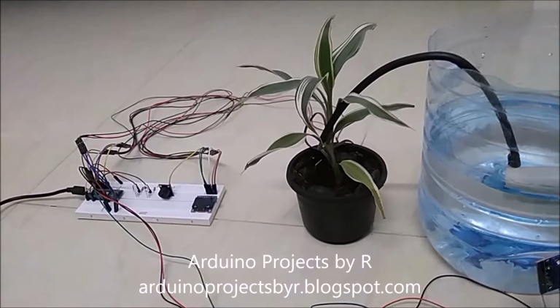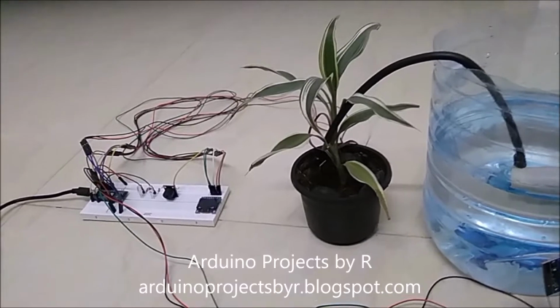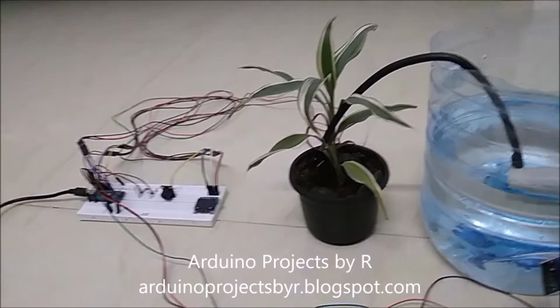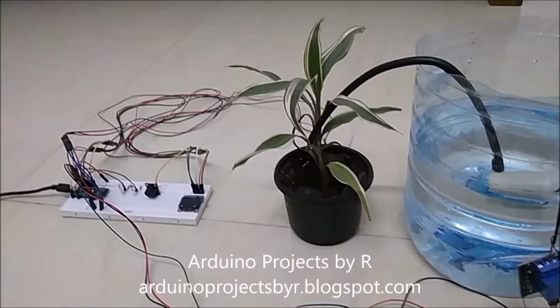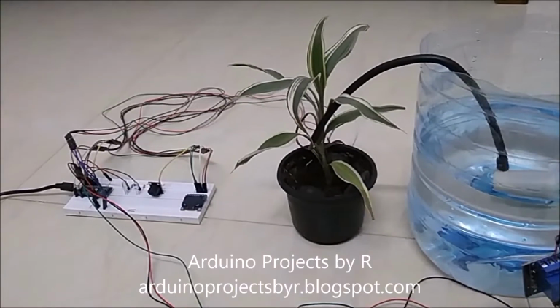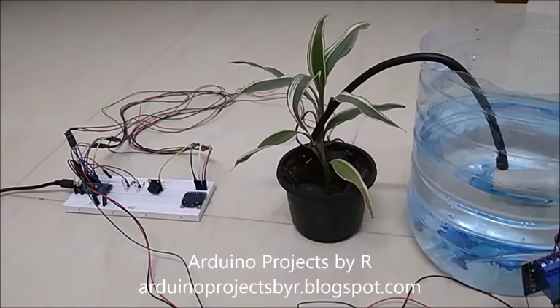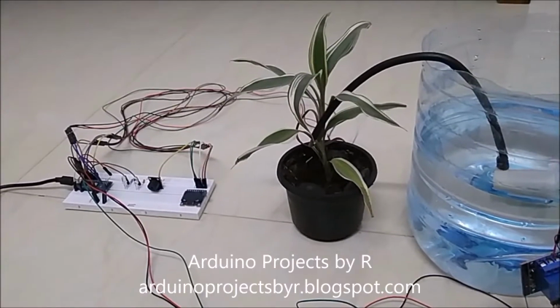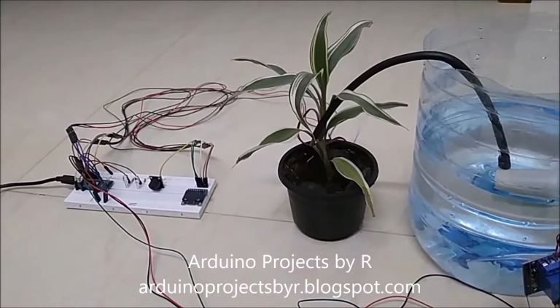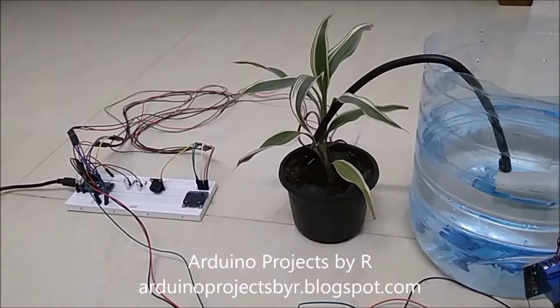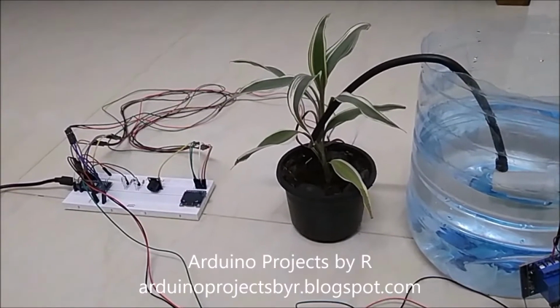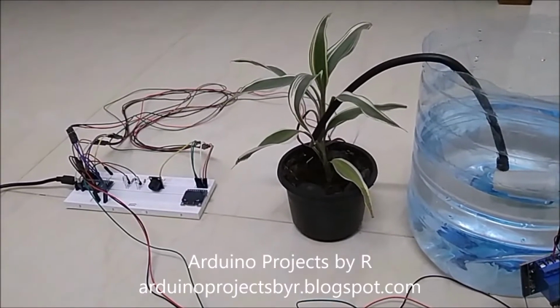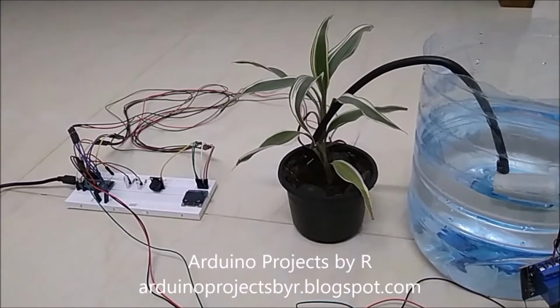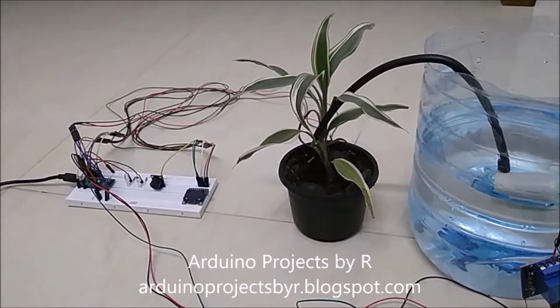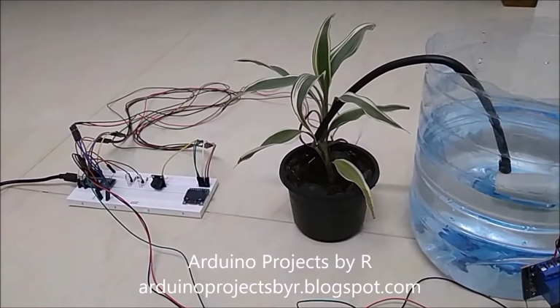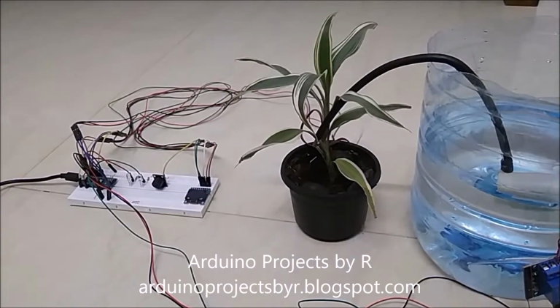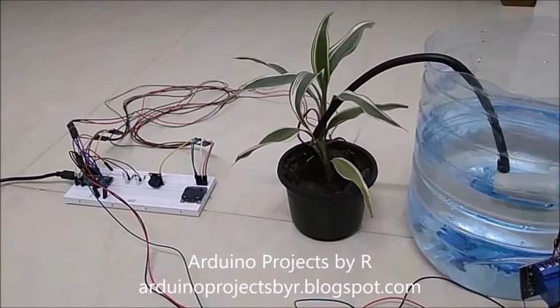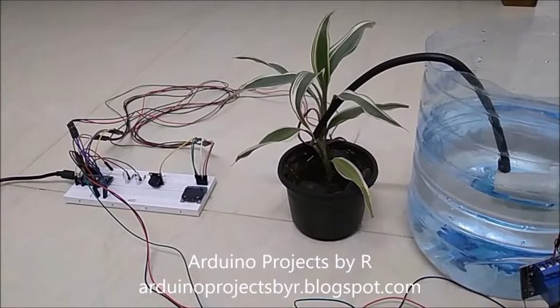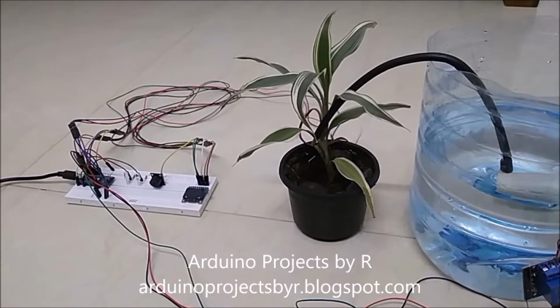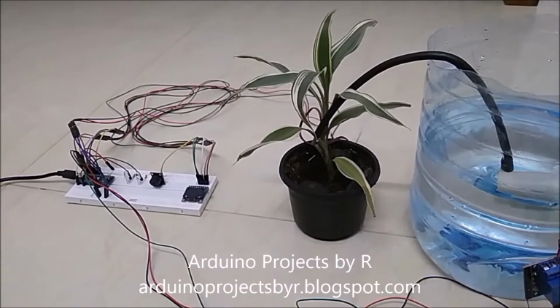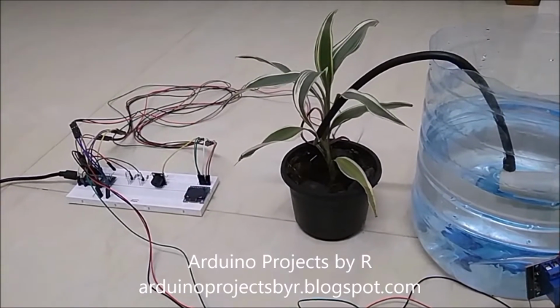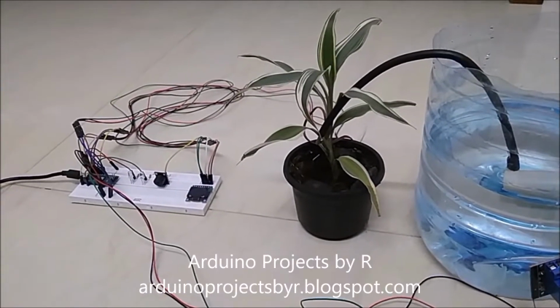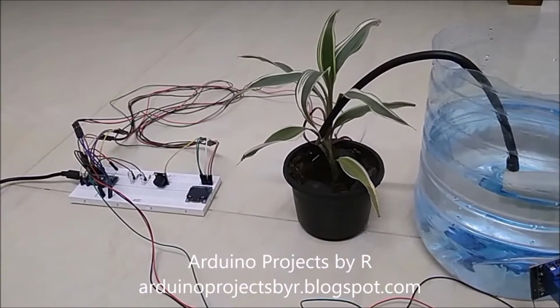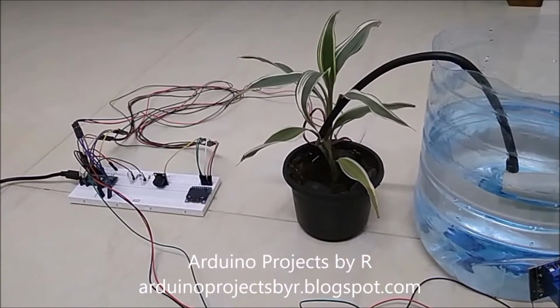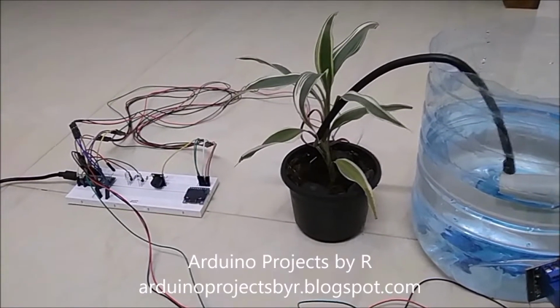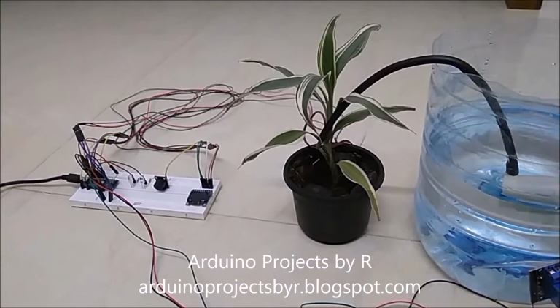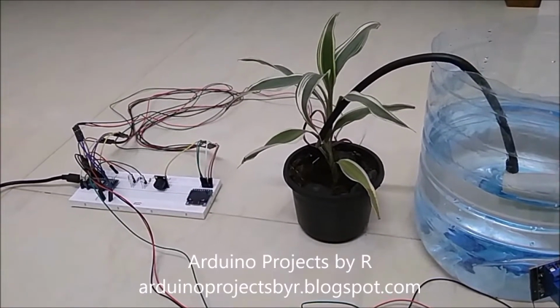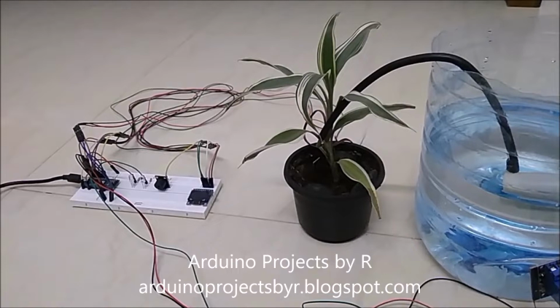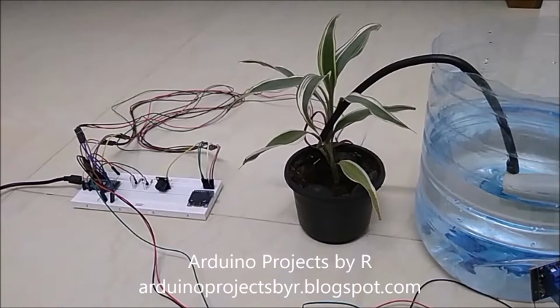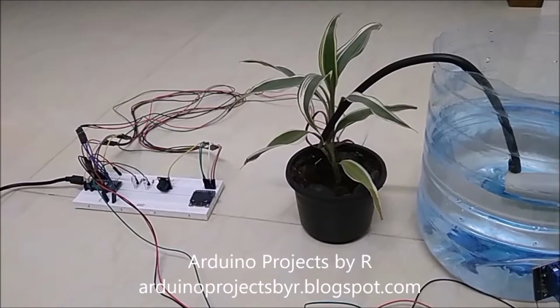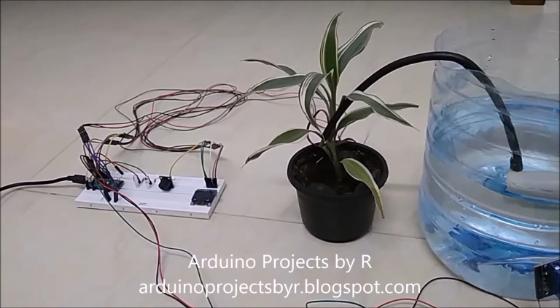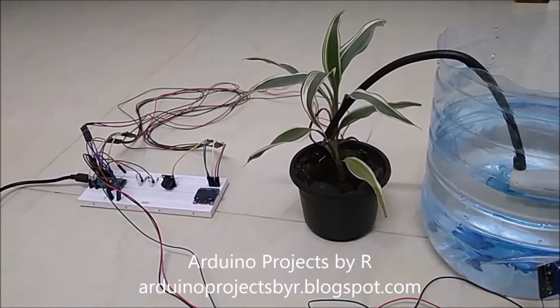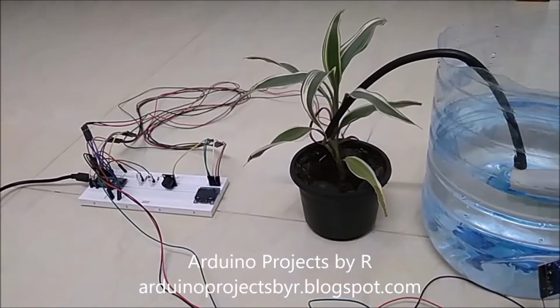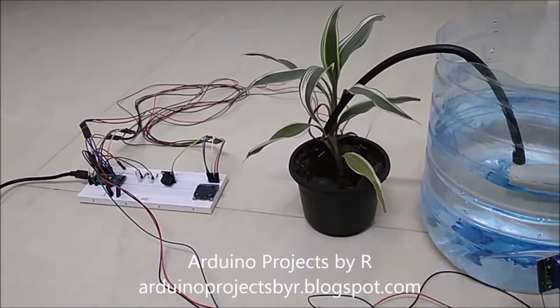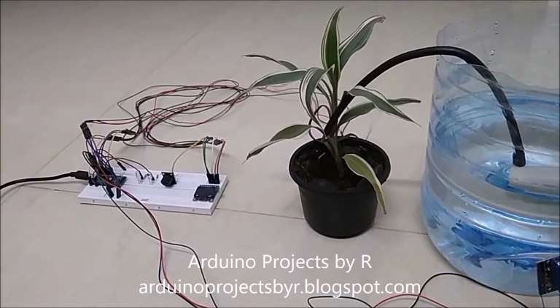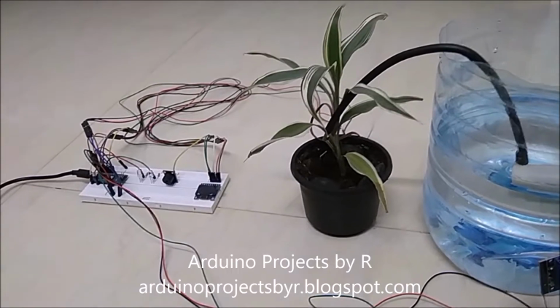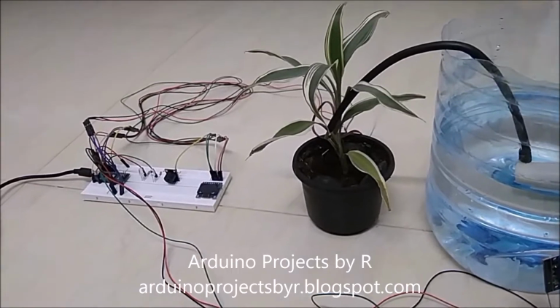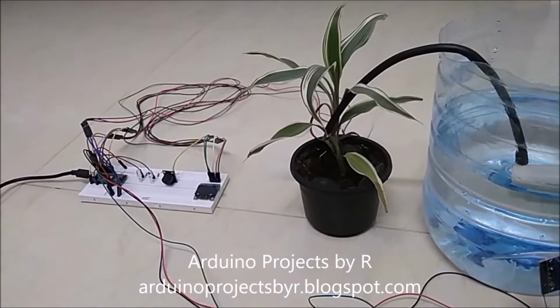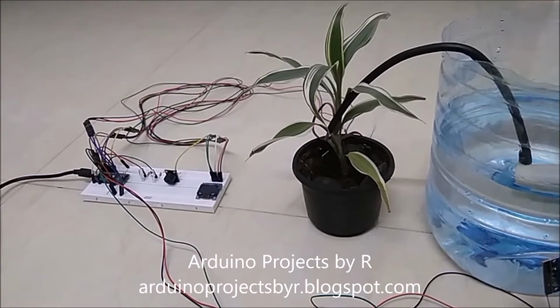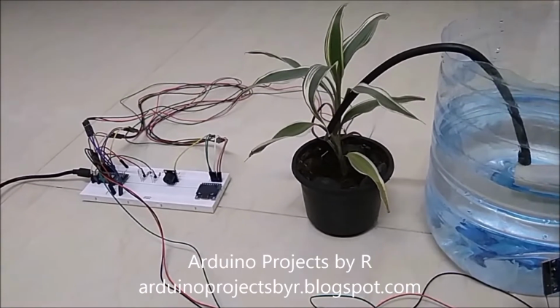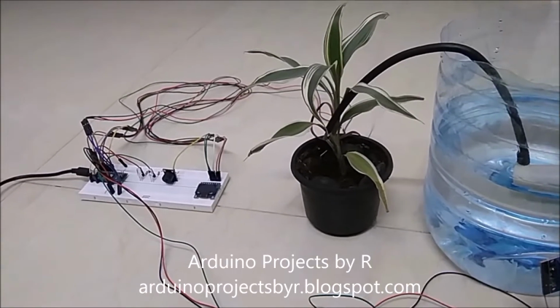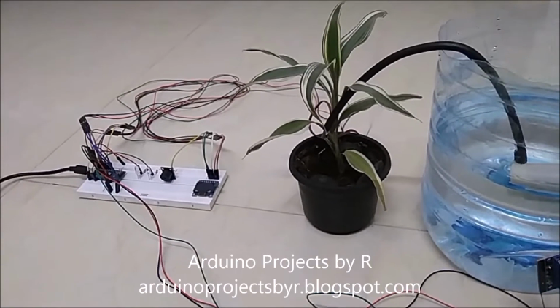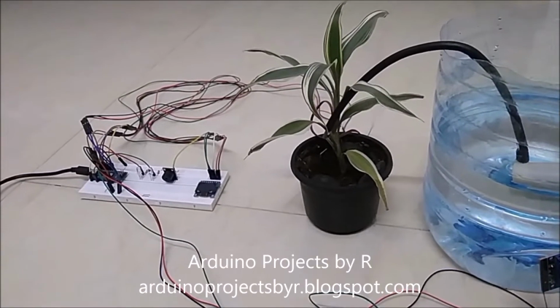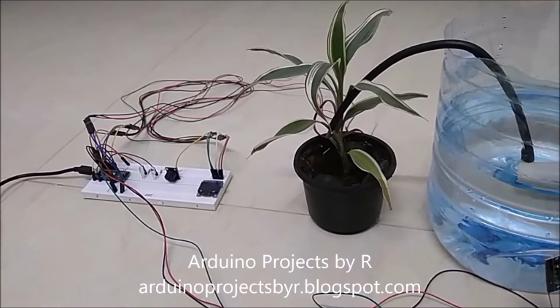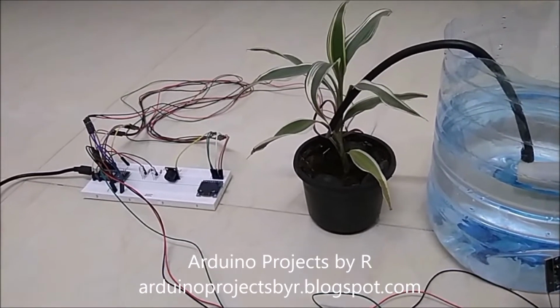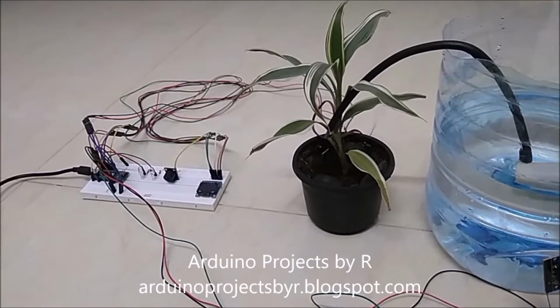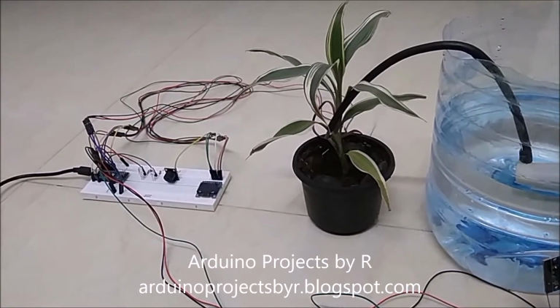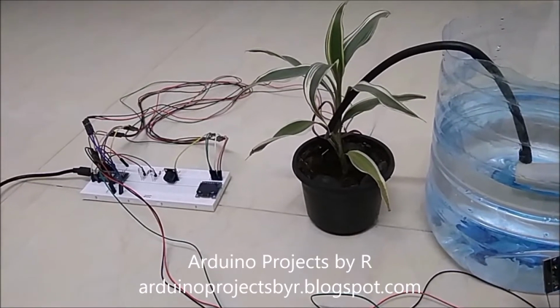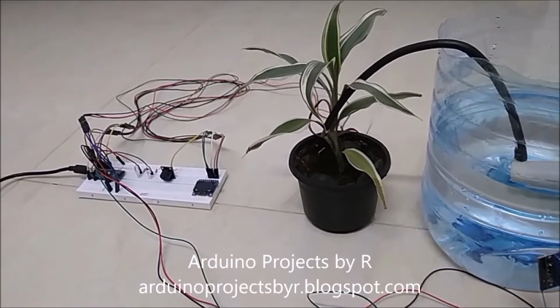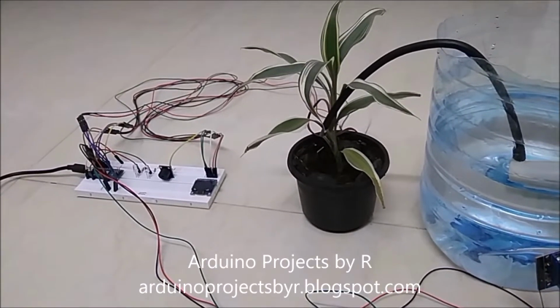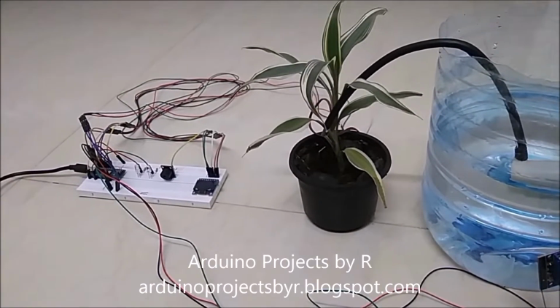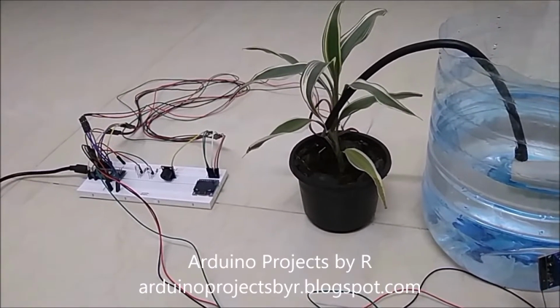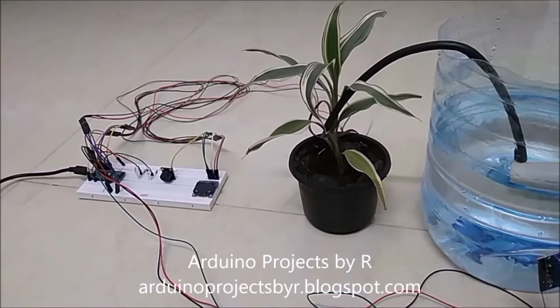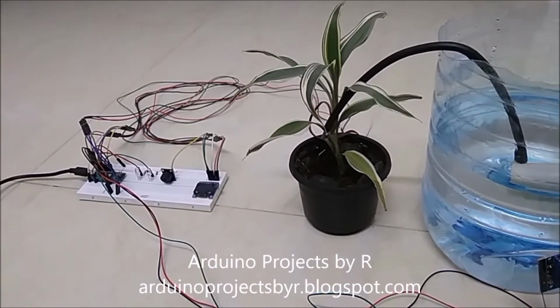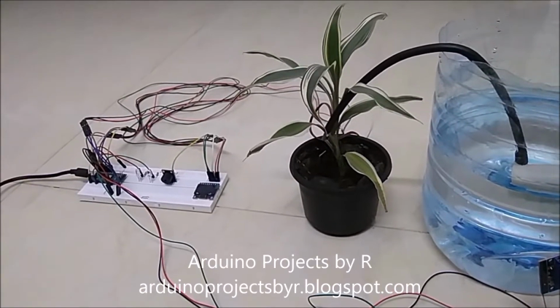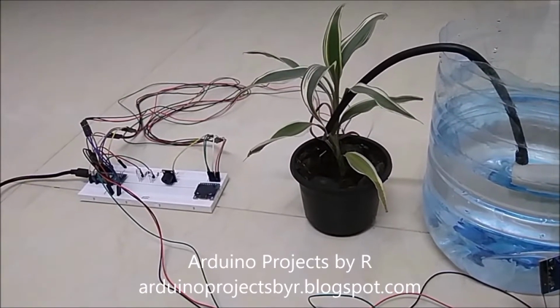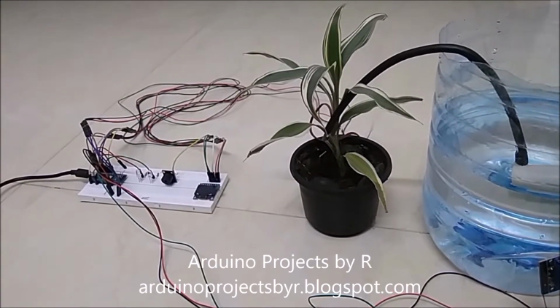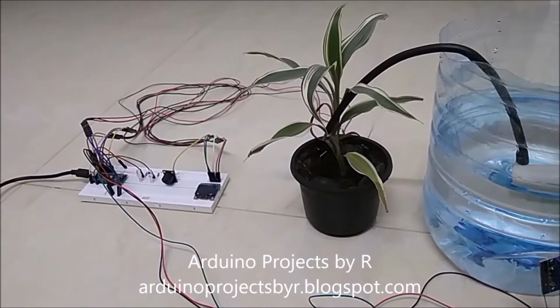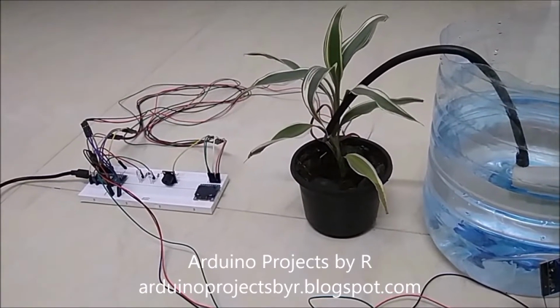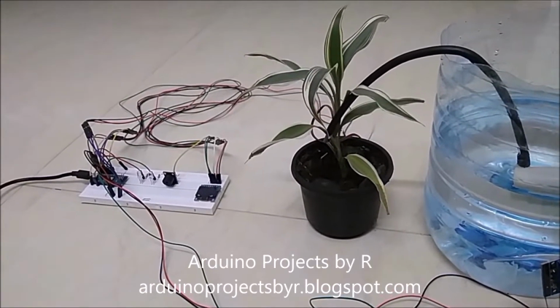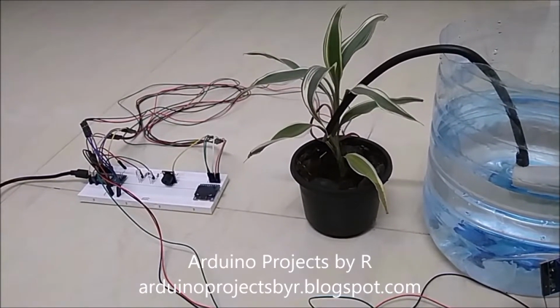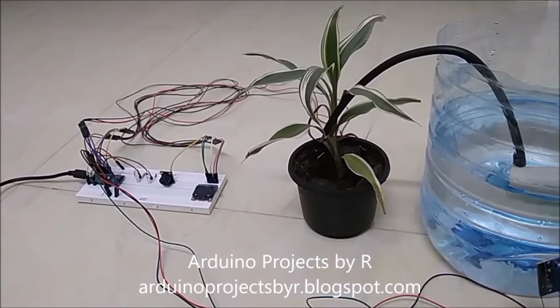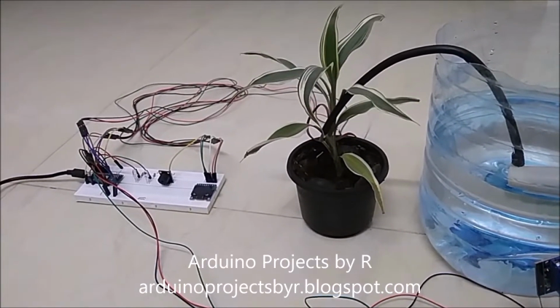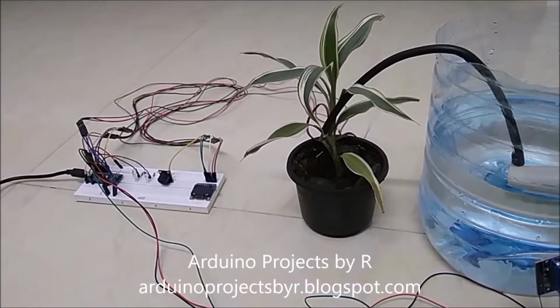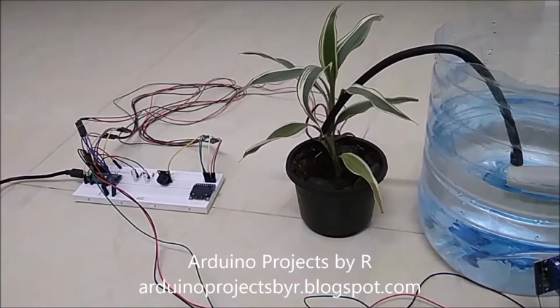Hello everyone, this is Sukshika Rajkuma from Arduino Projects by R and today I am going to present to you my Automatic Watering System.